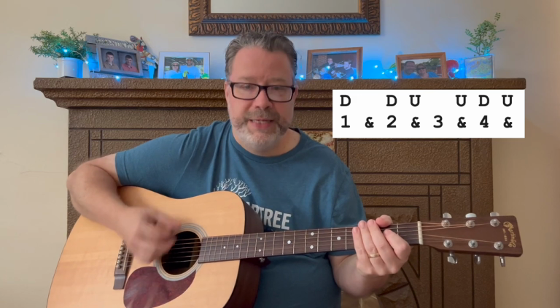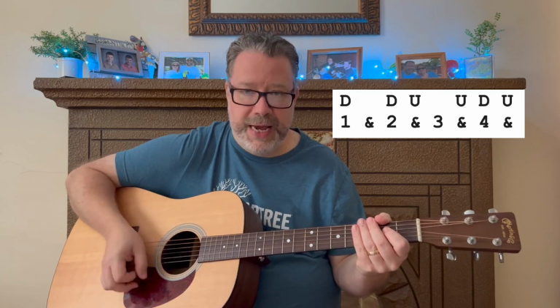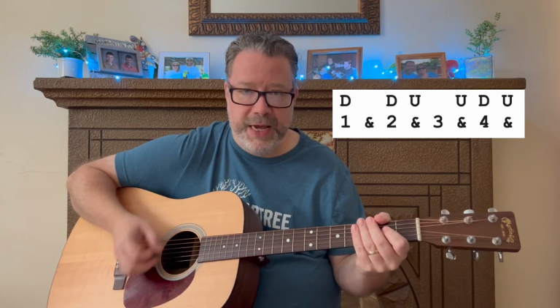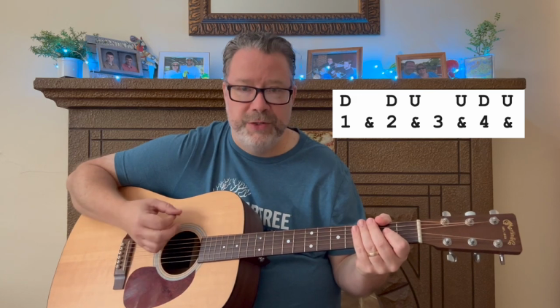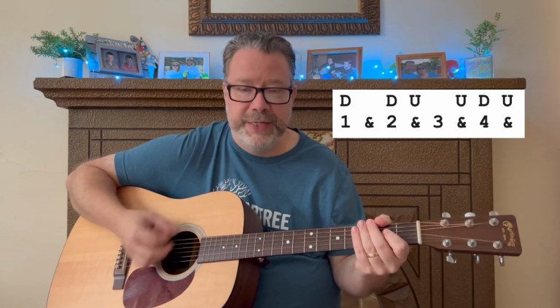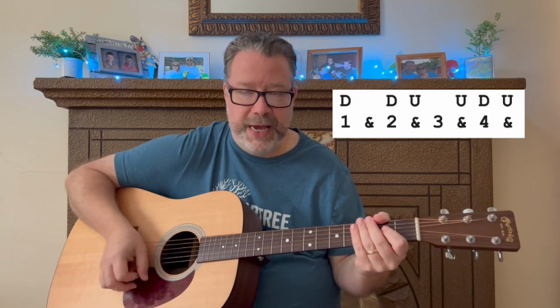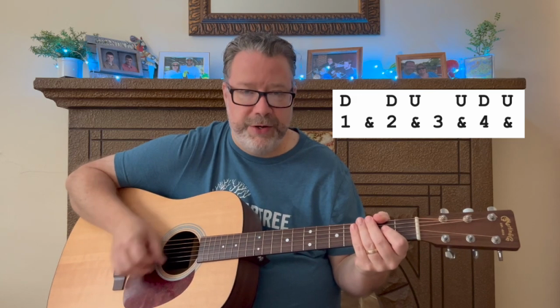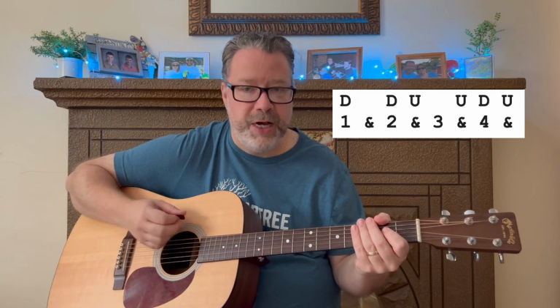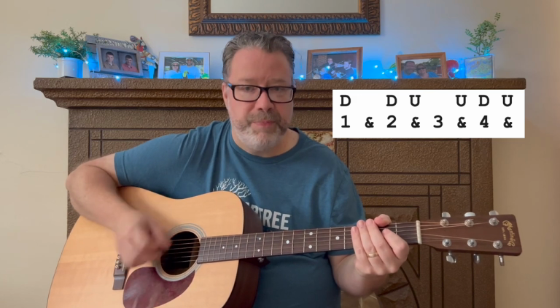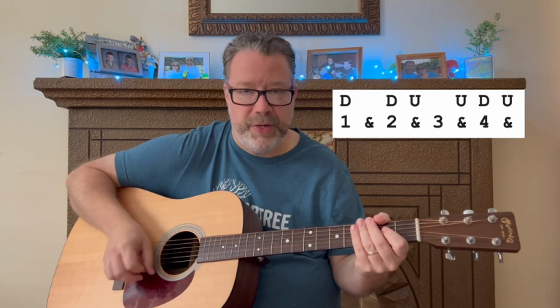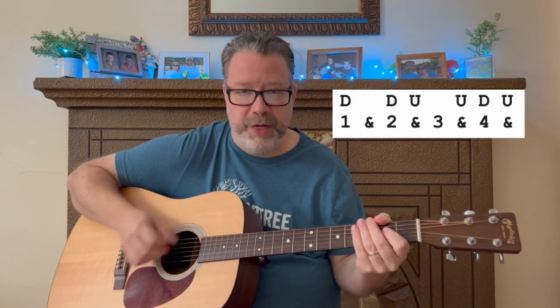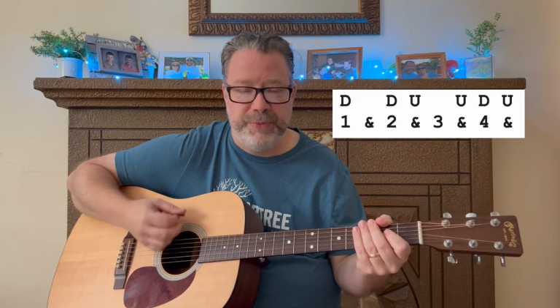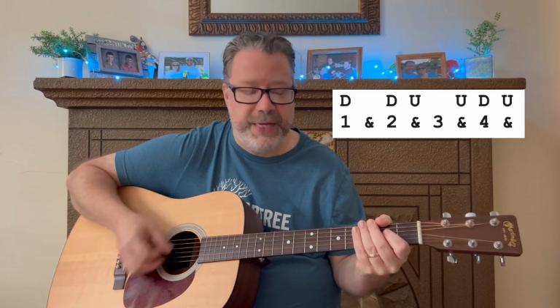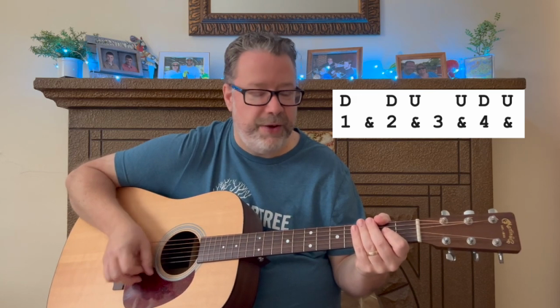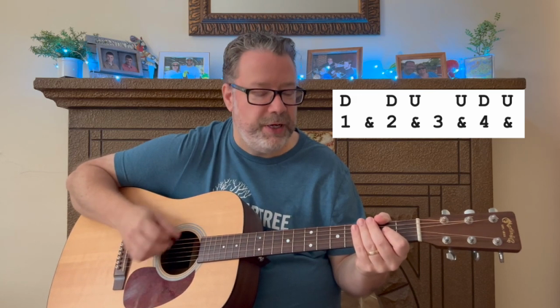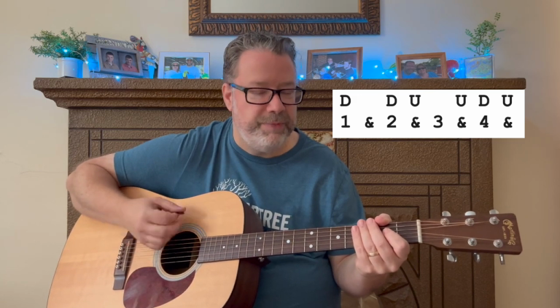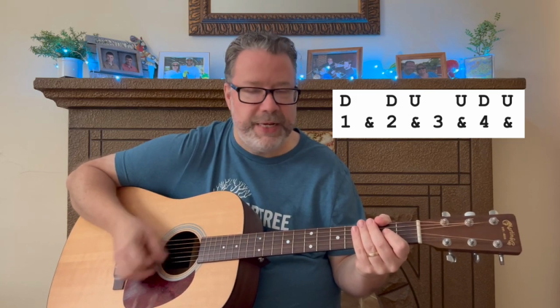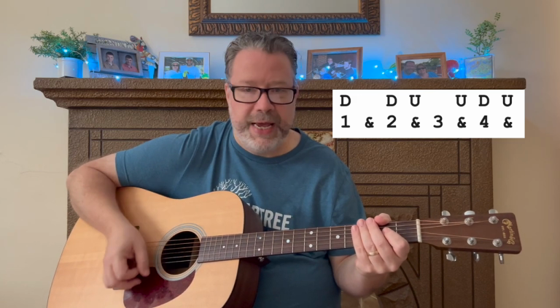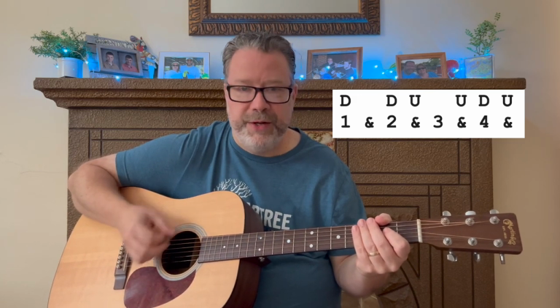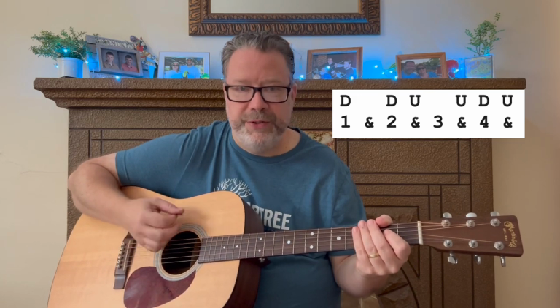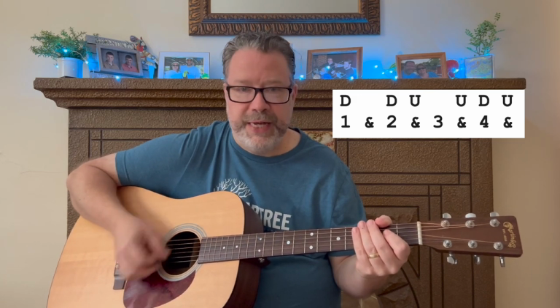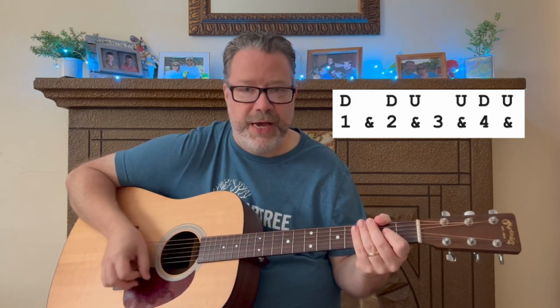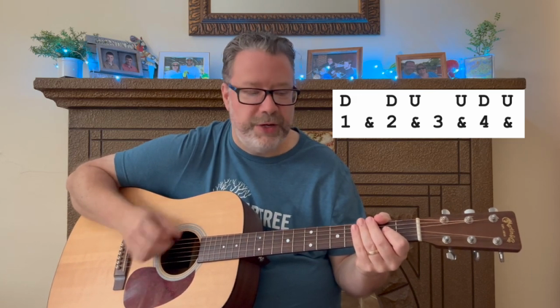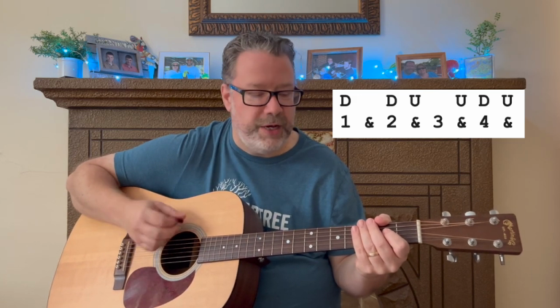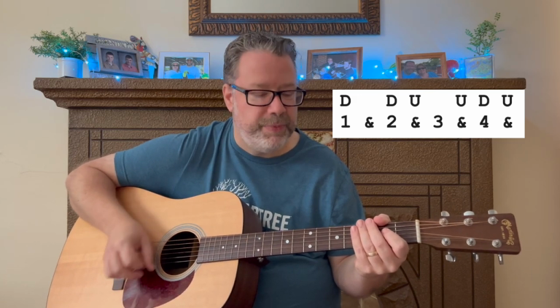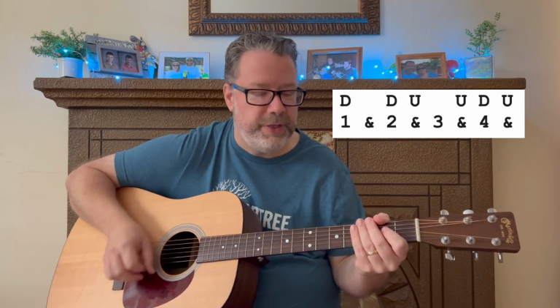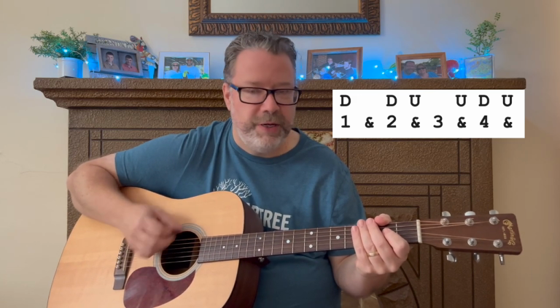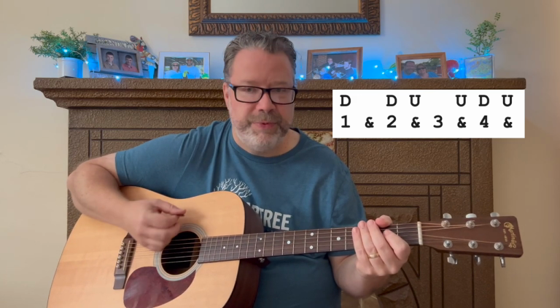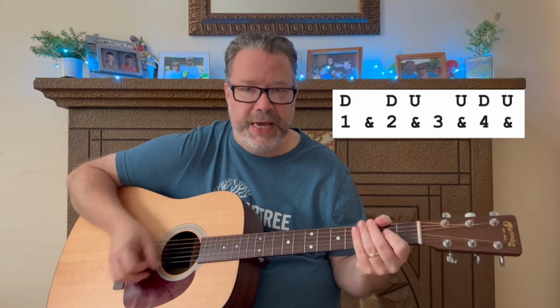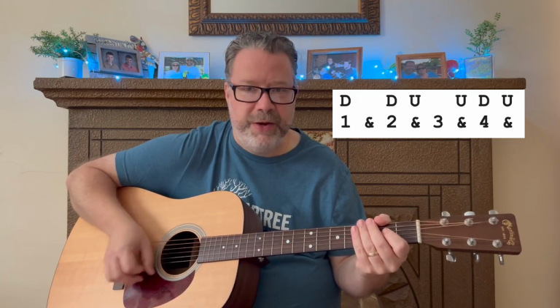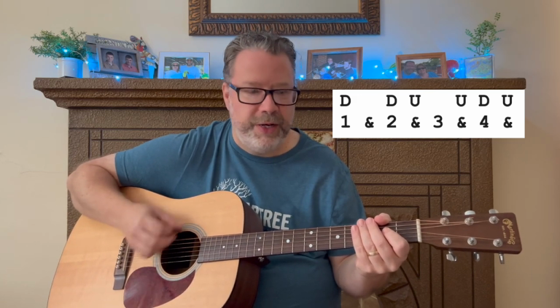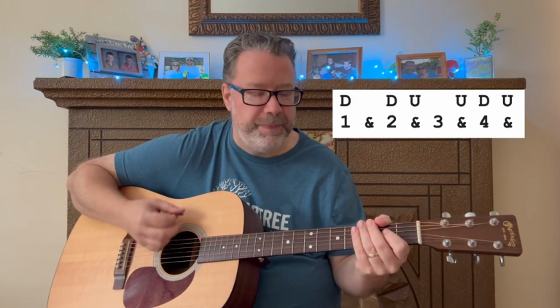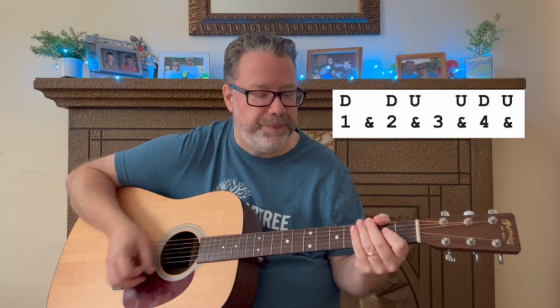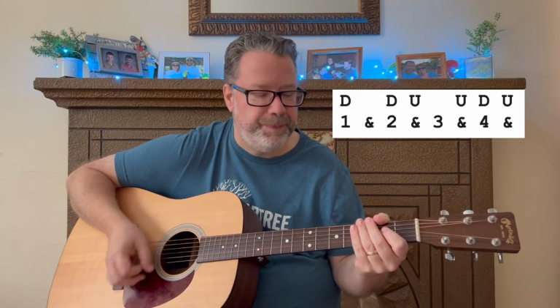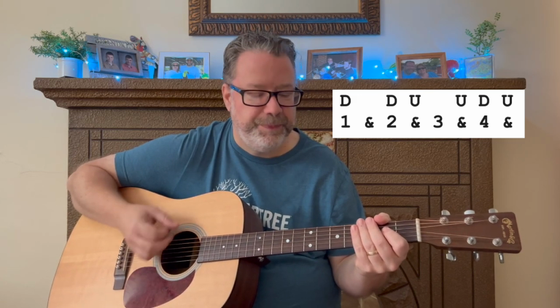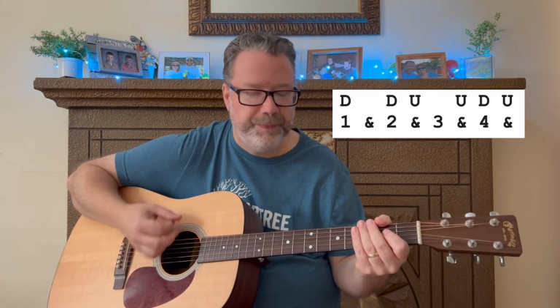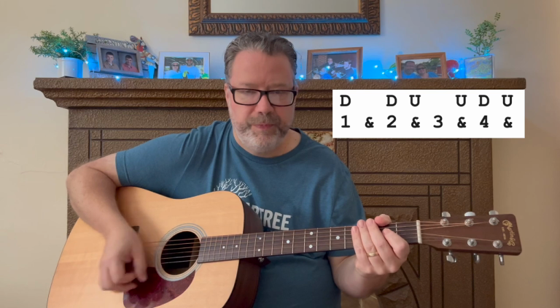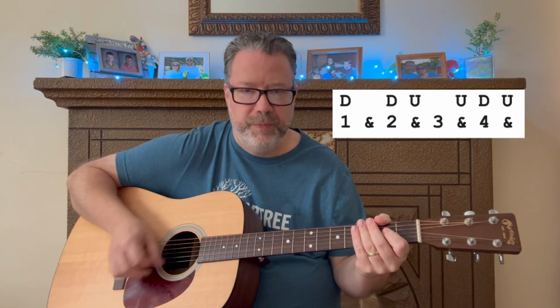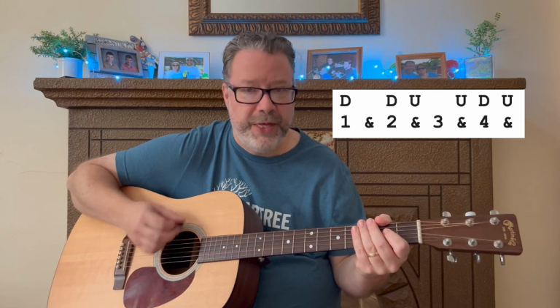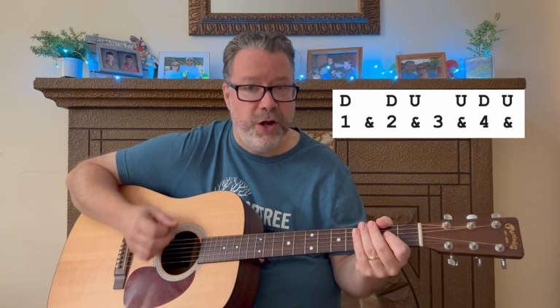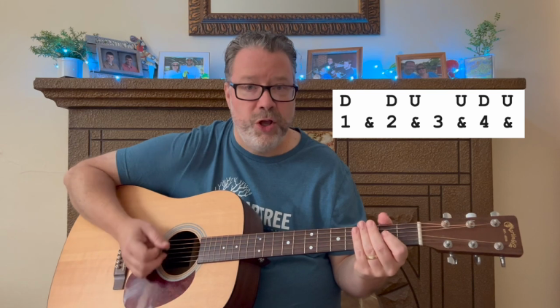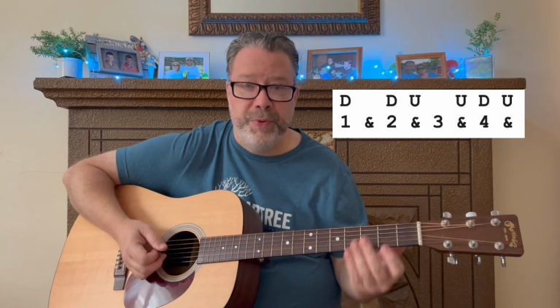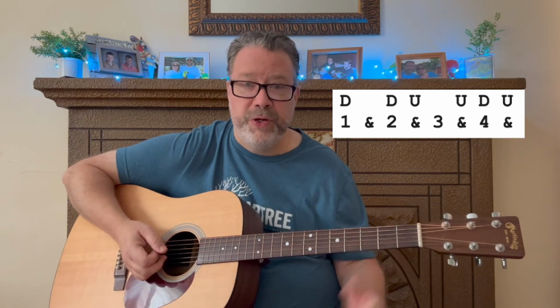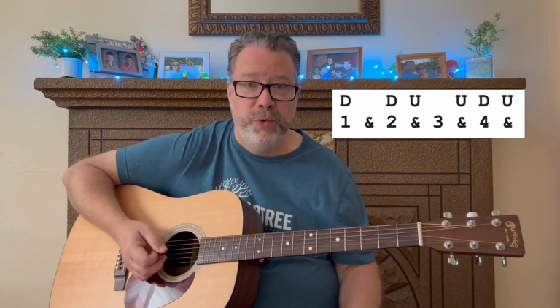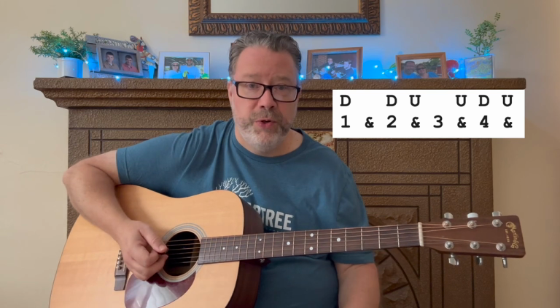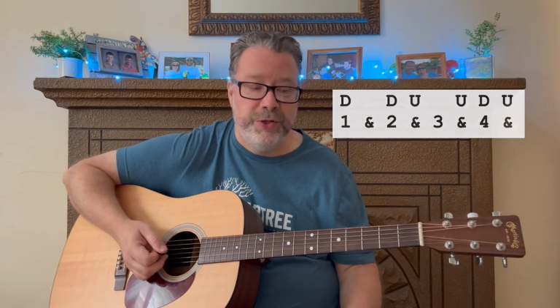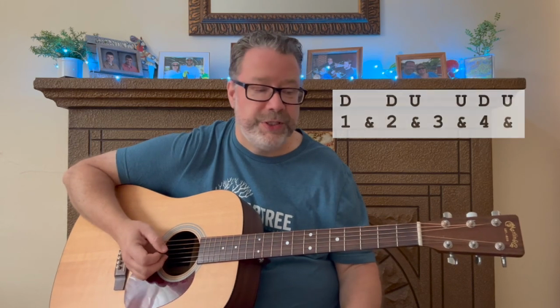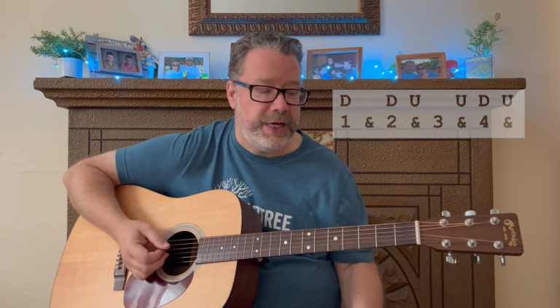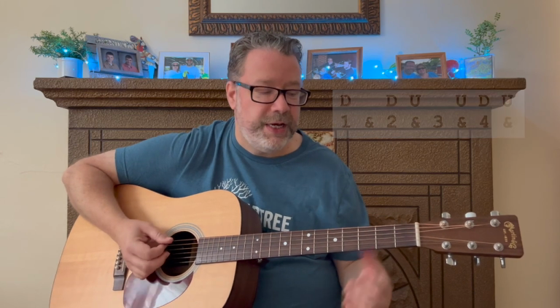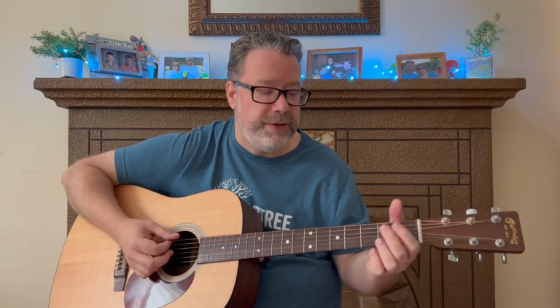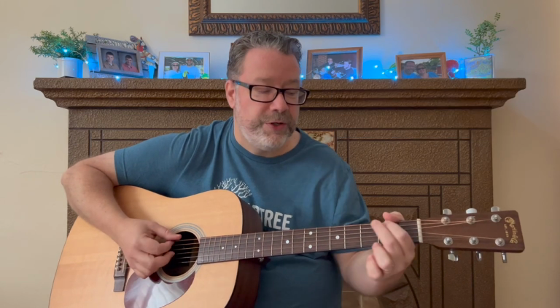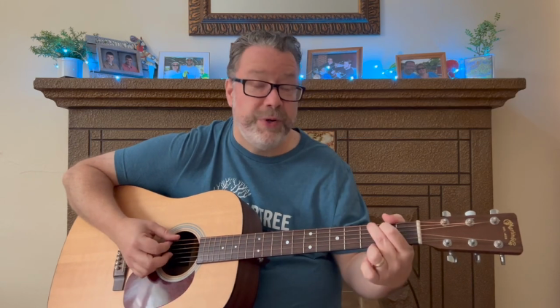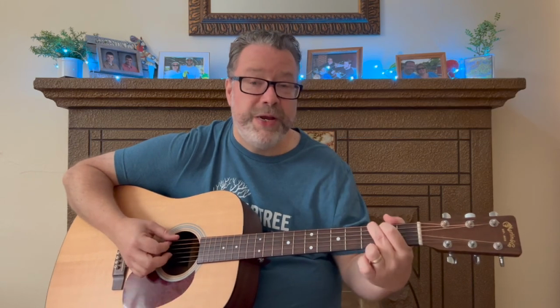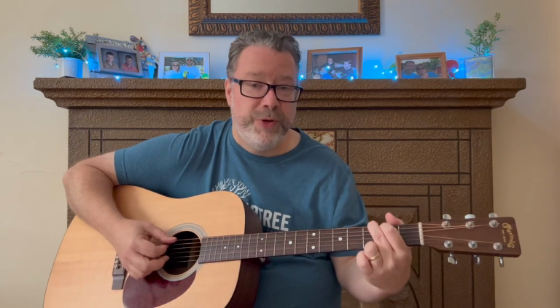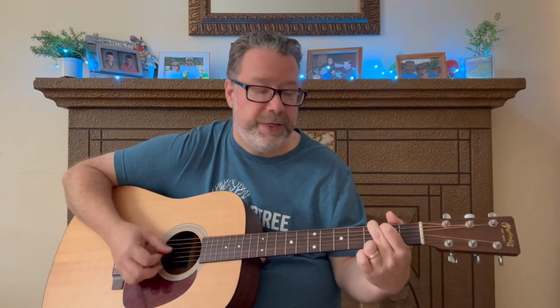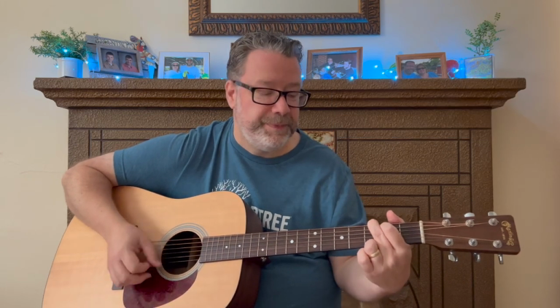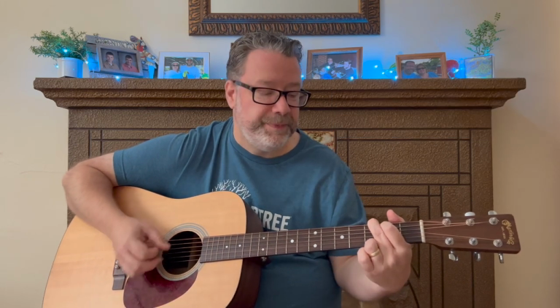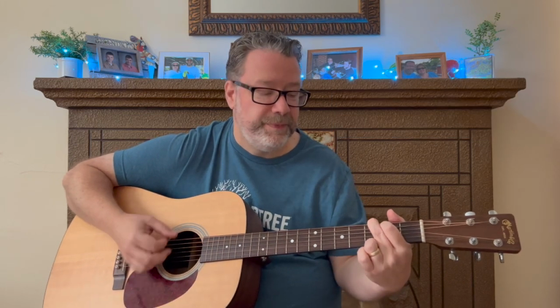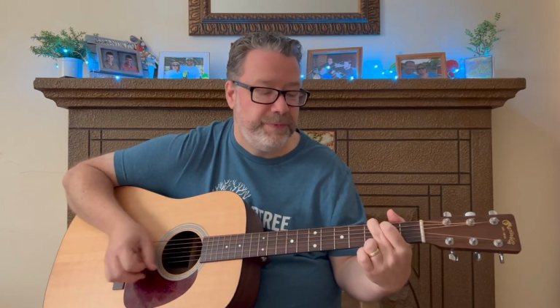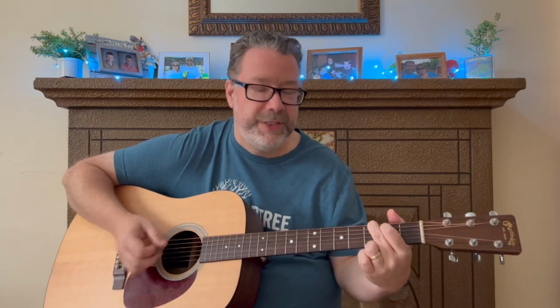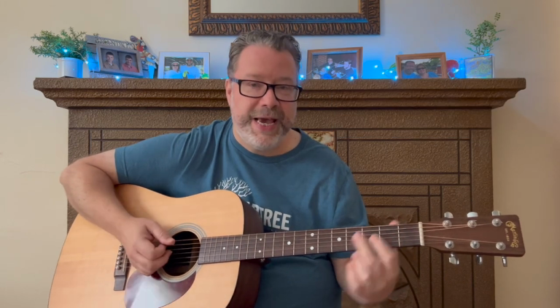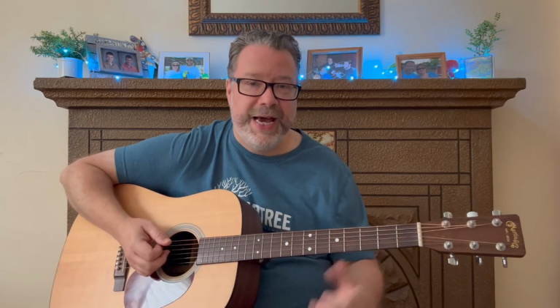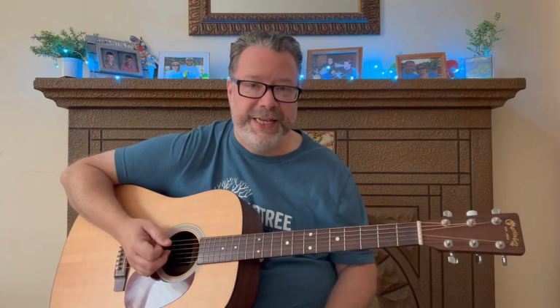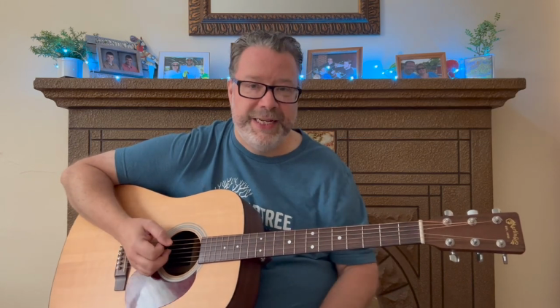The strum pattern is: down, down, up, up, down, up, down, down, up, up, down, up — all open chords. A great one to add in.